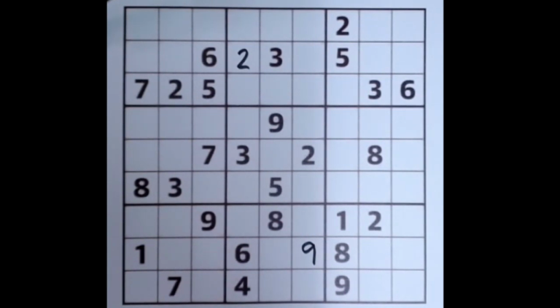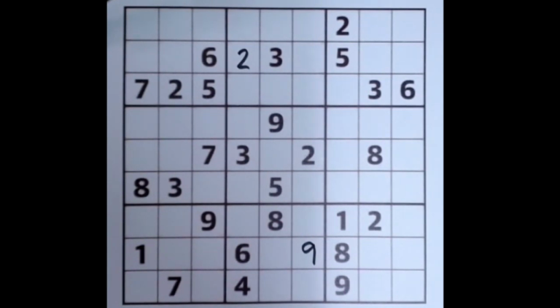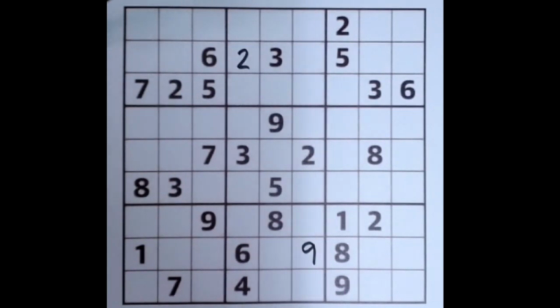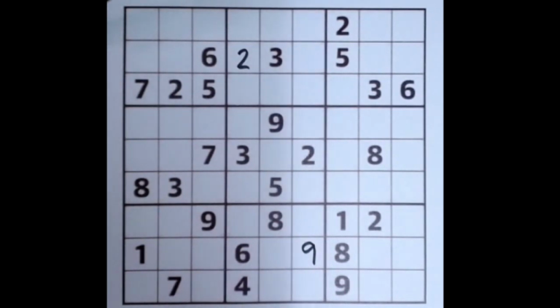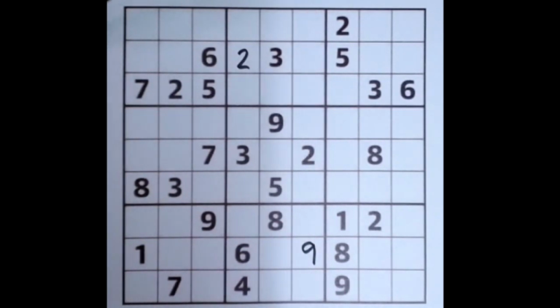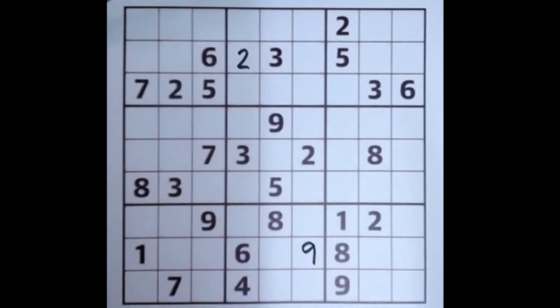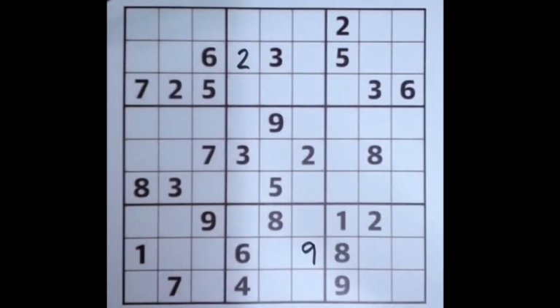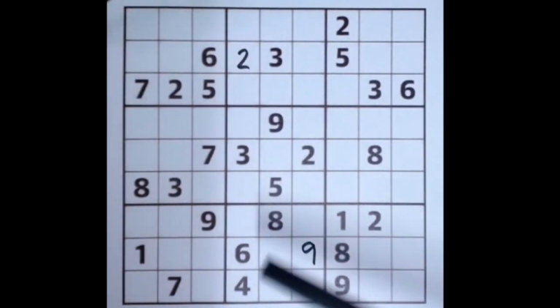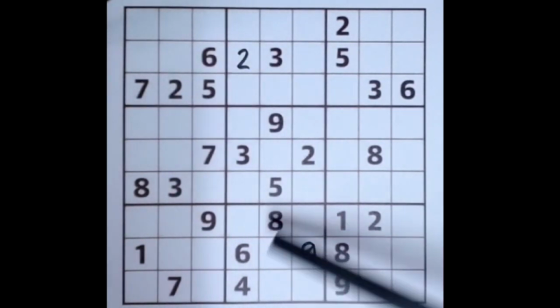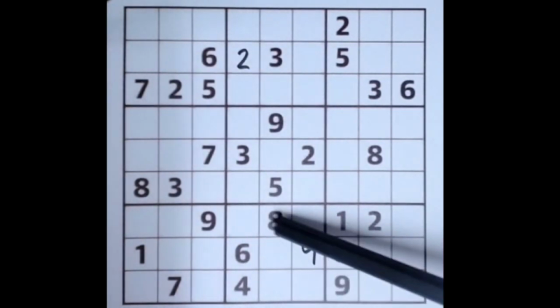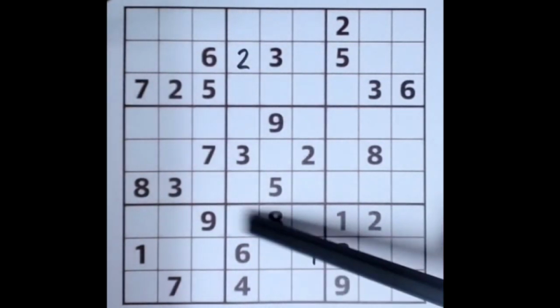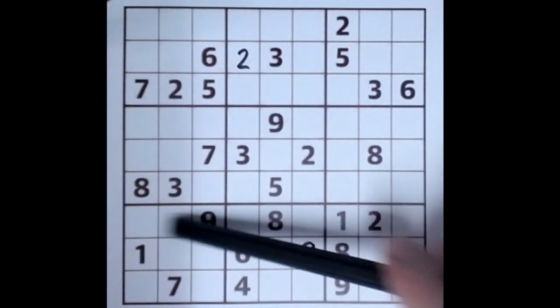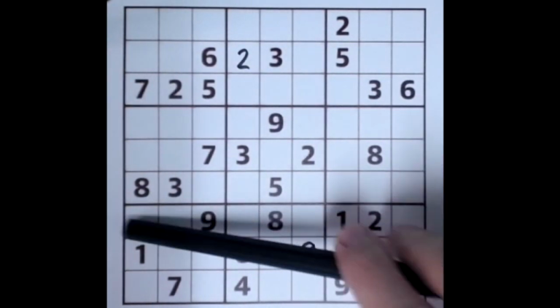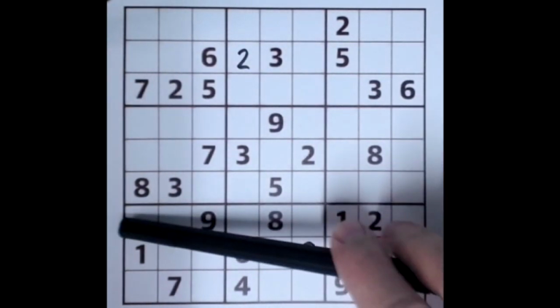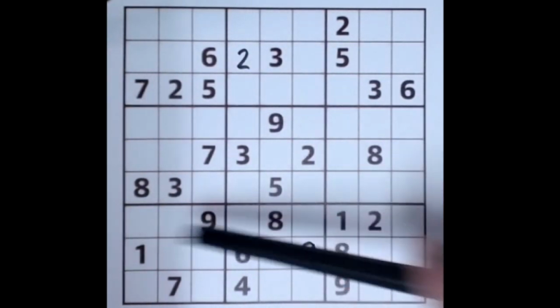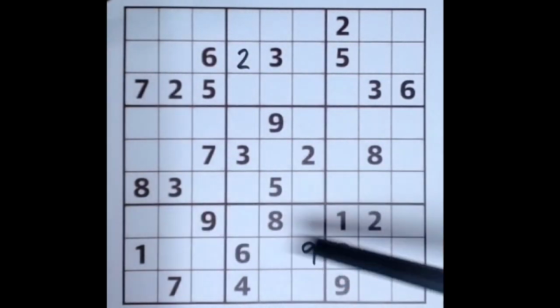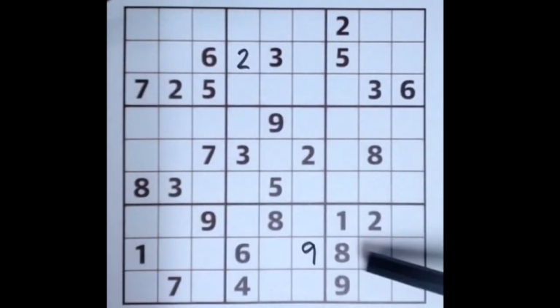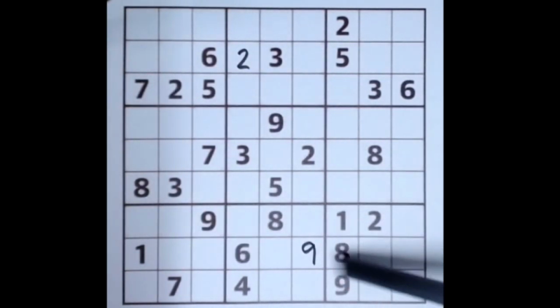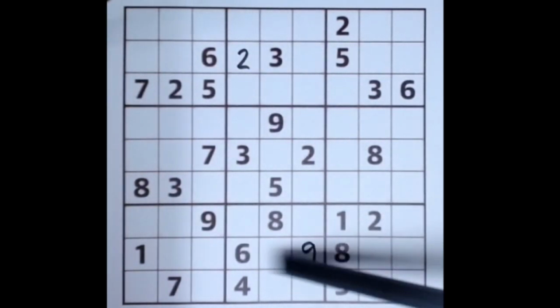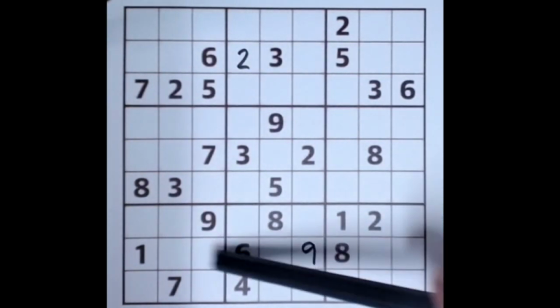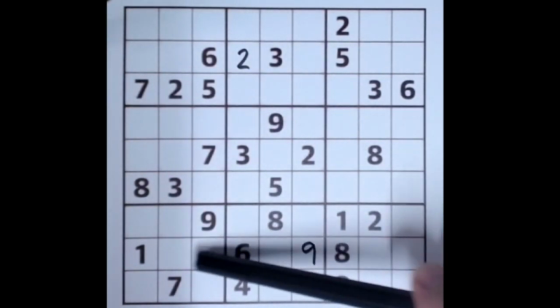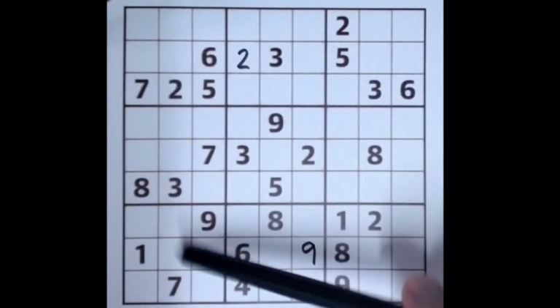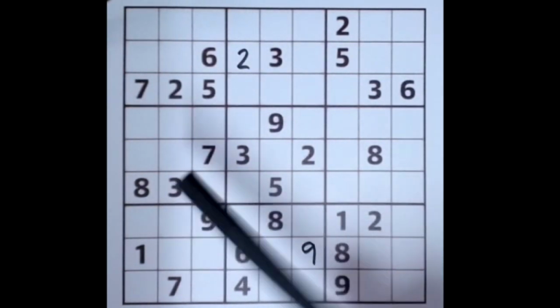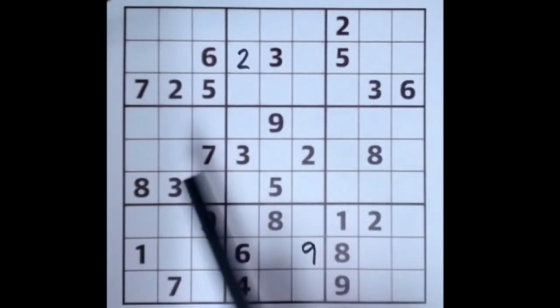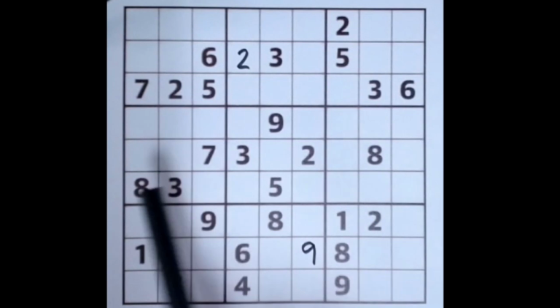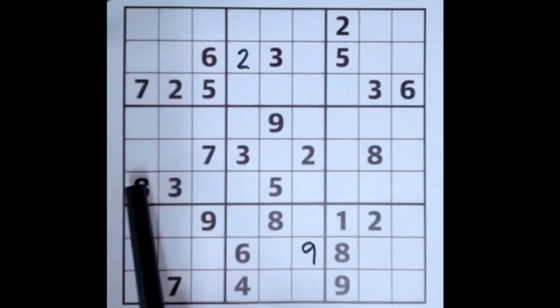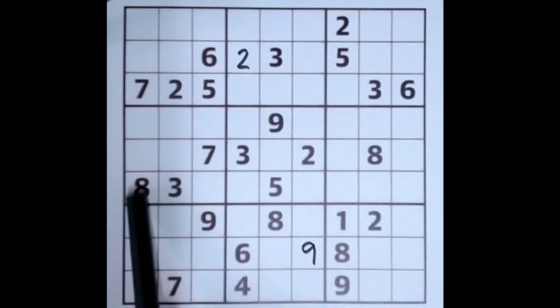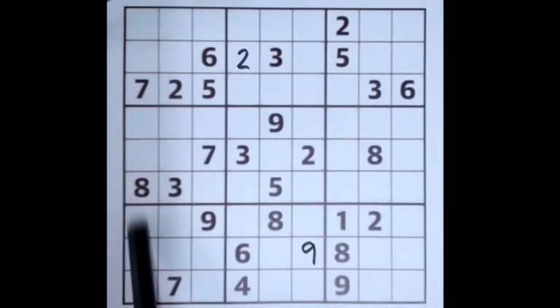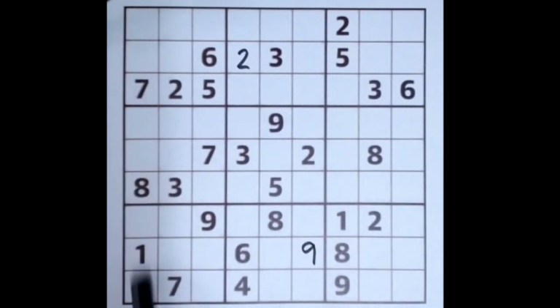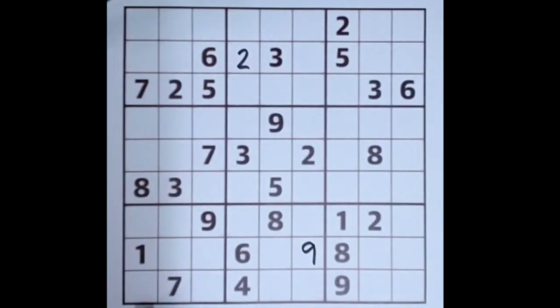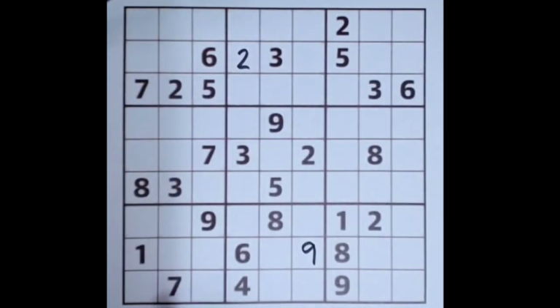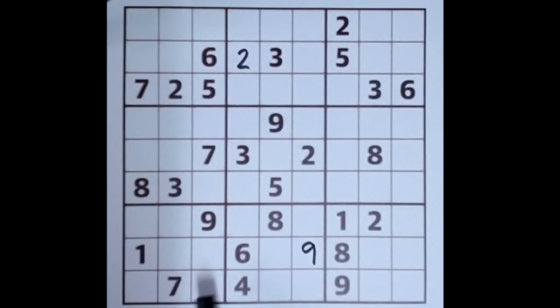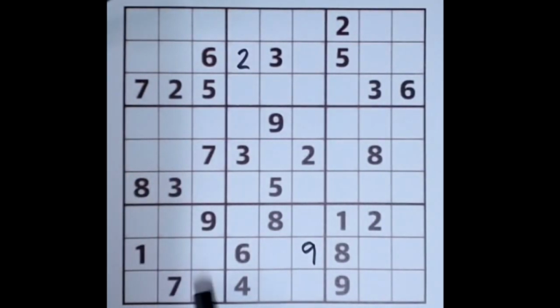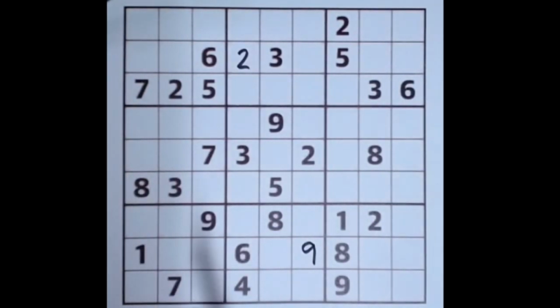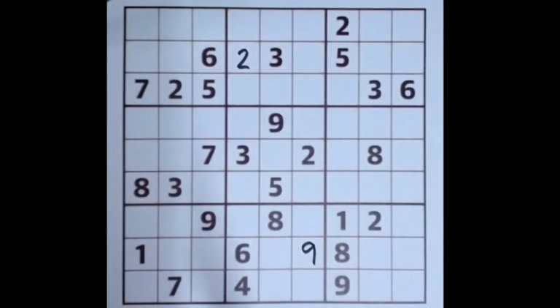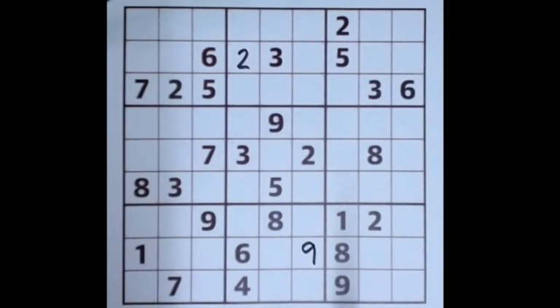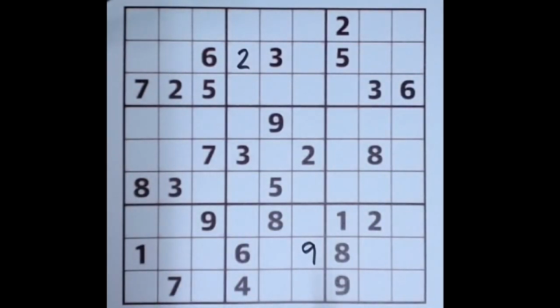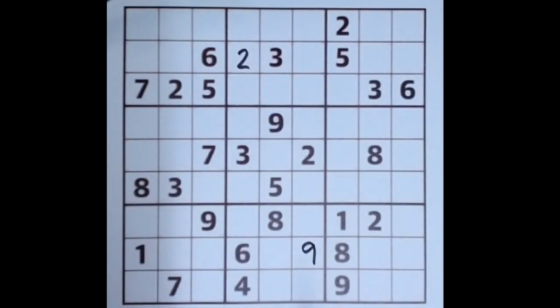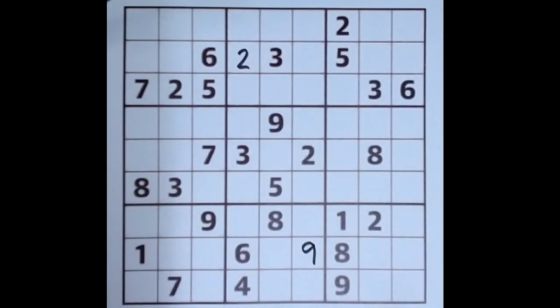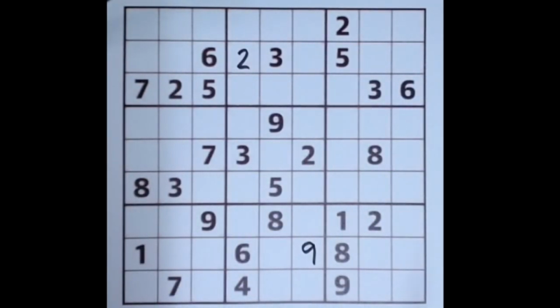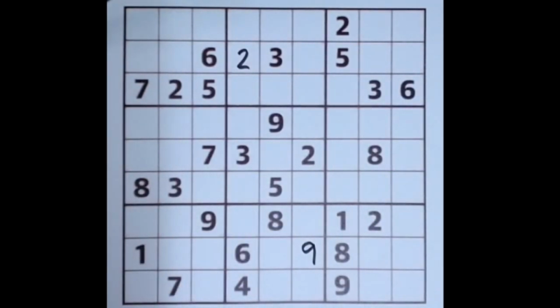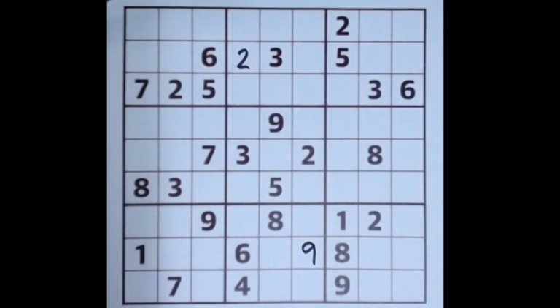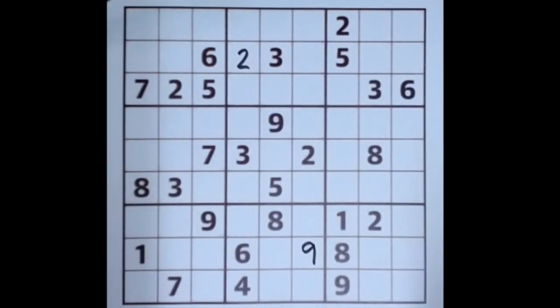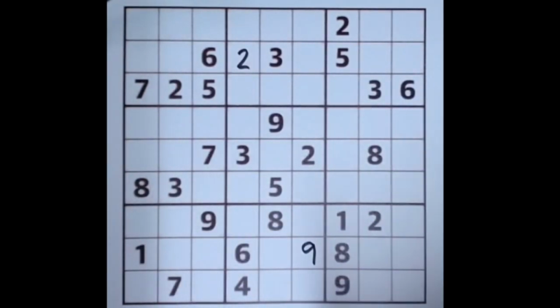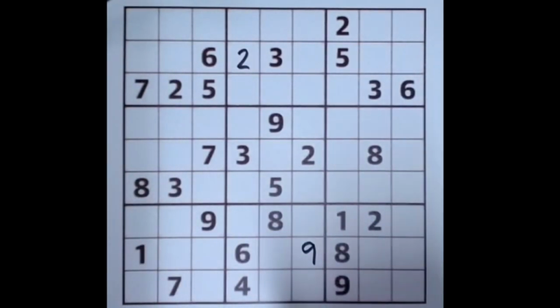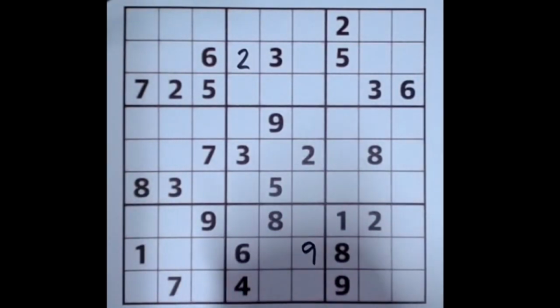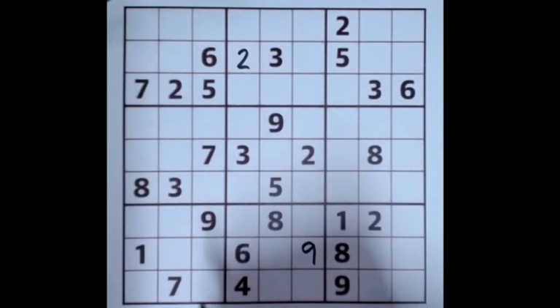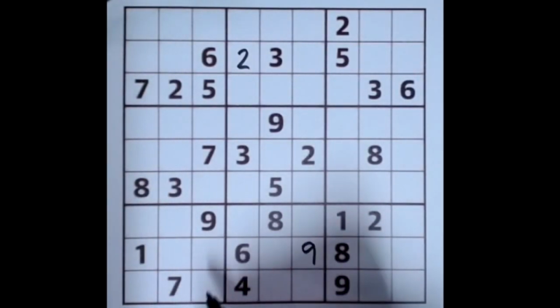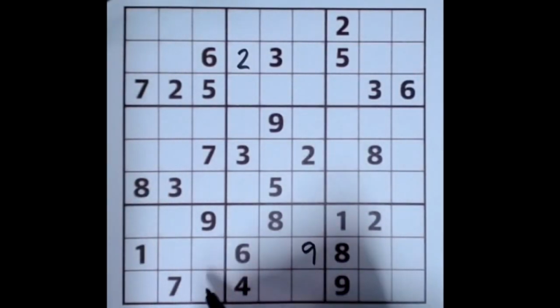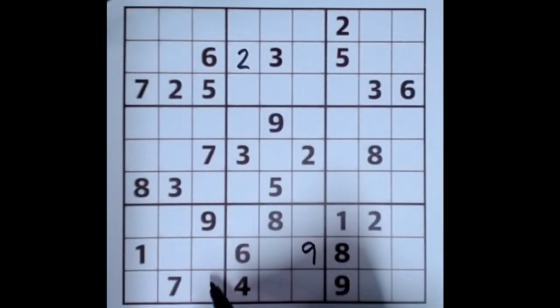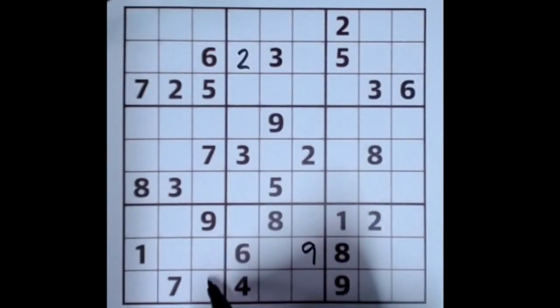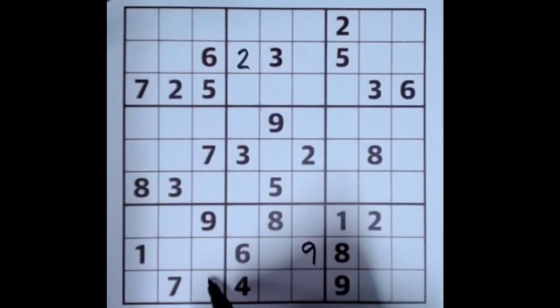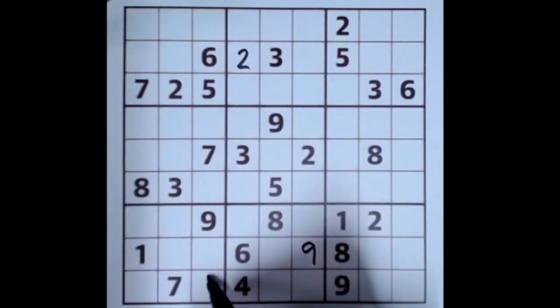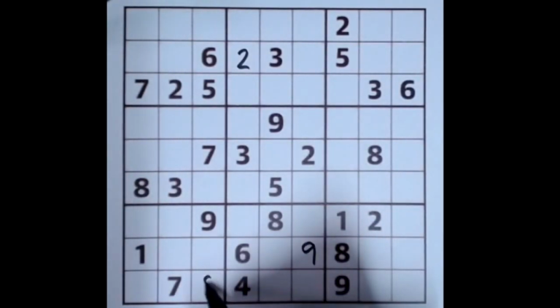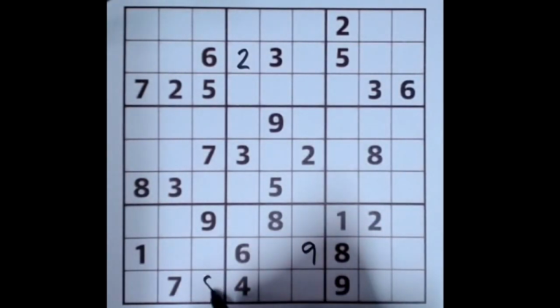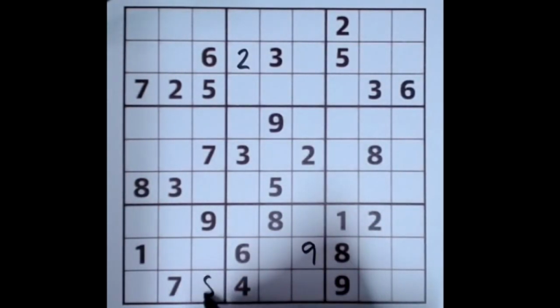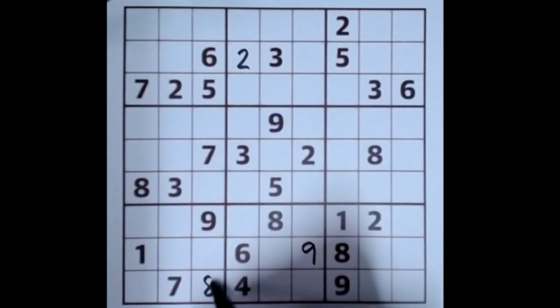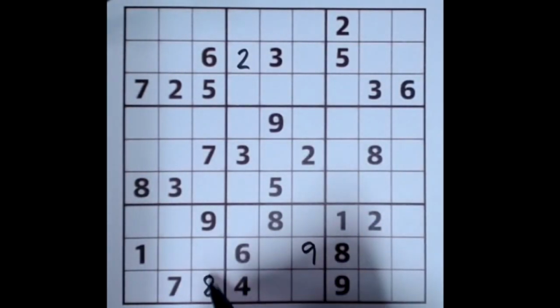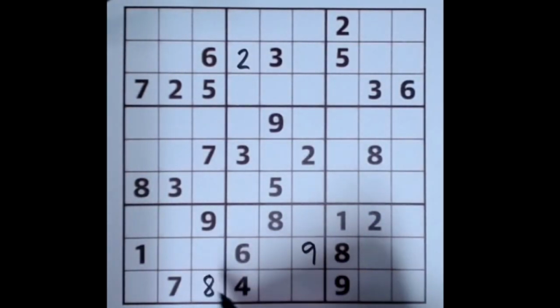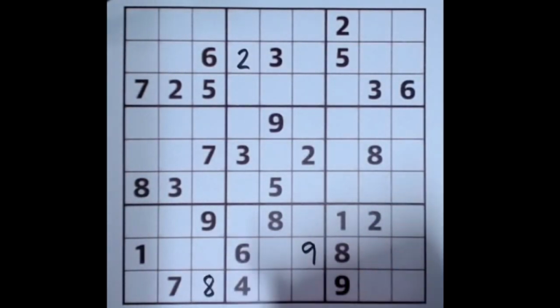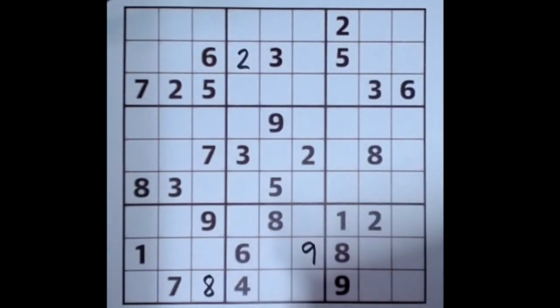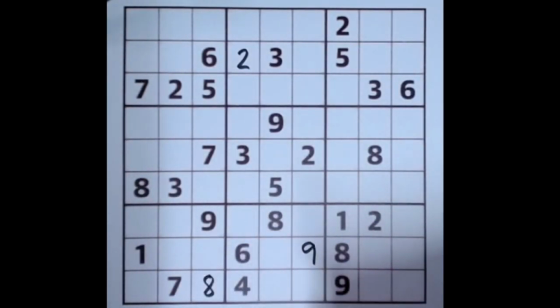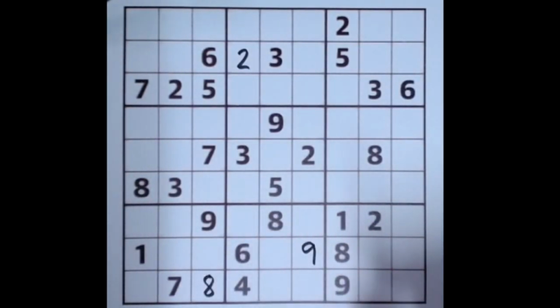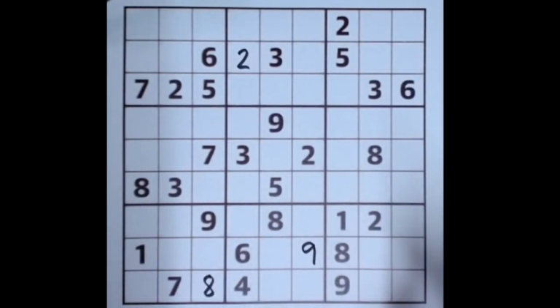There's an eight along this row, eight along this row, and an eight down here — so we'll grab that eight there.